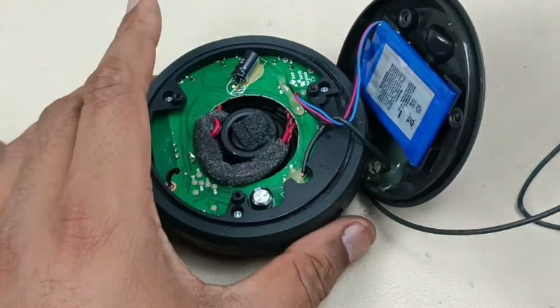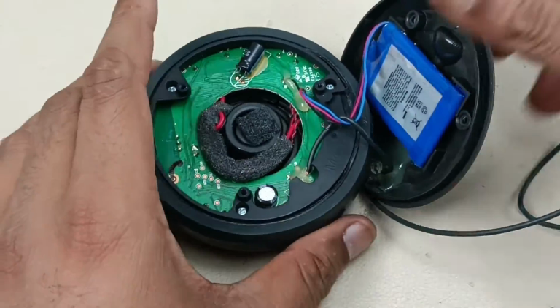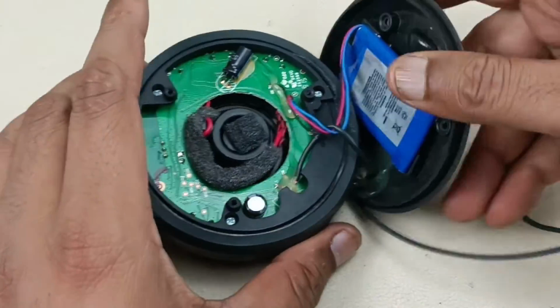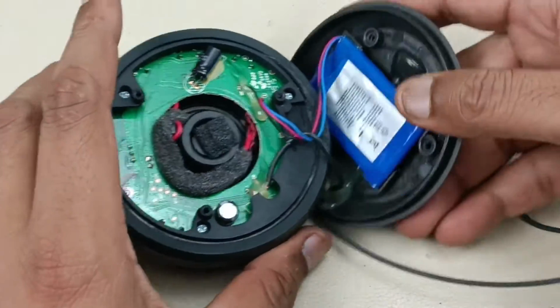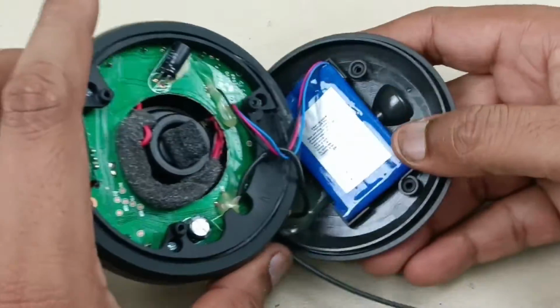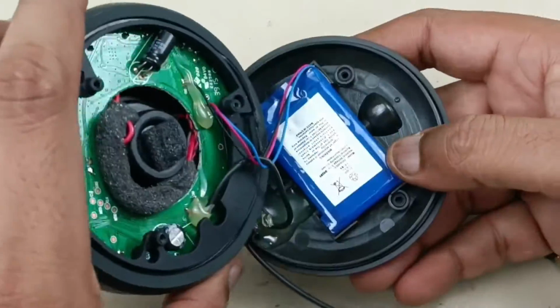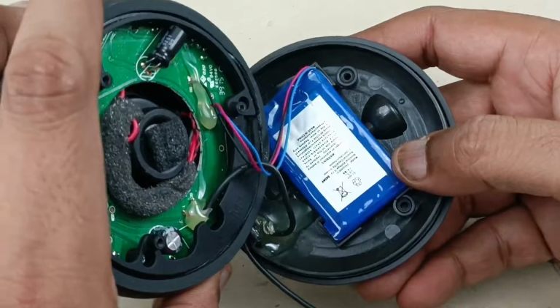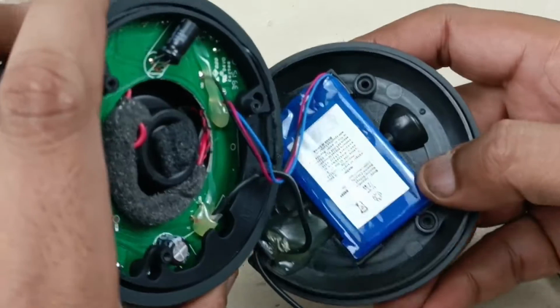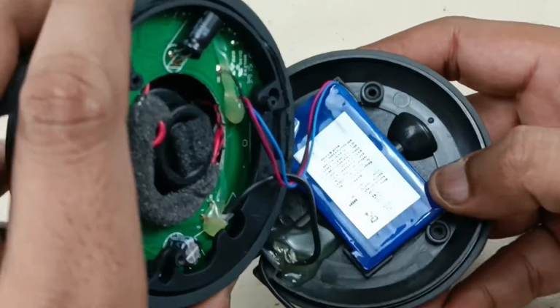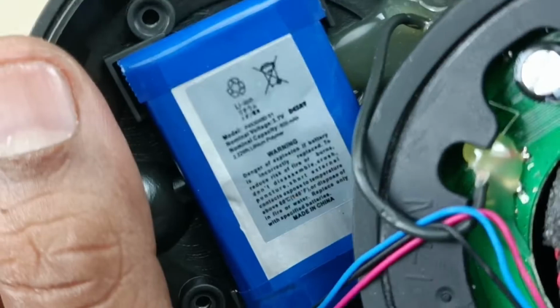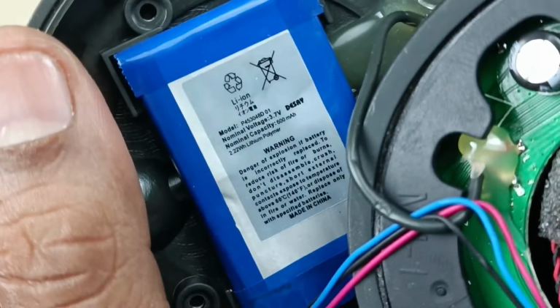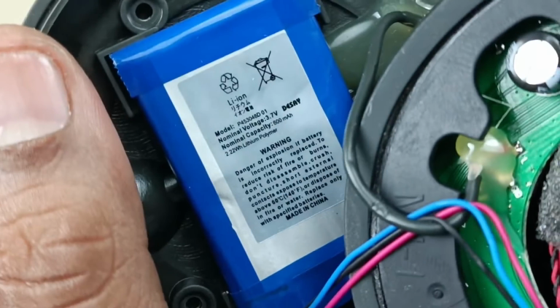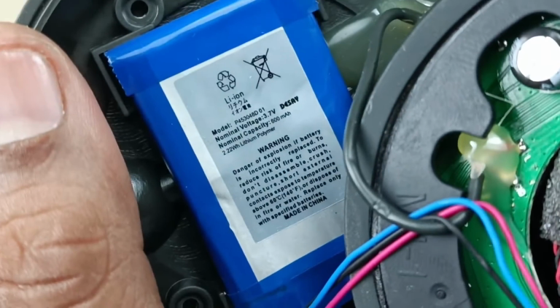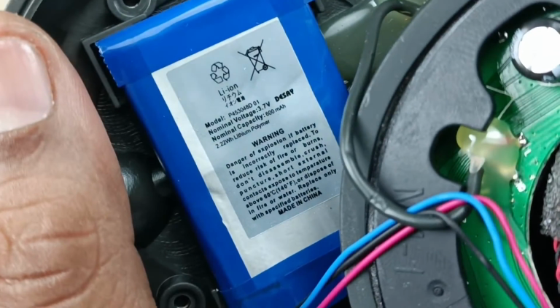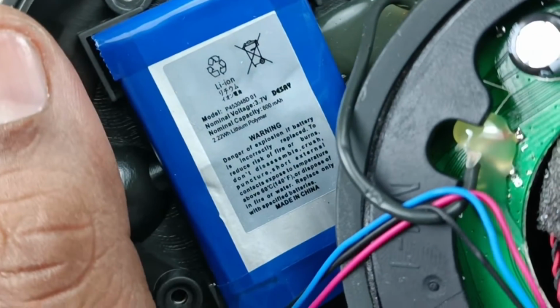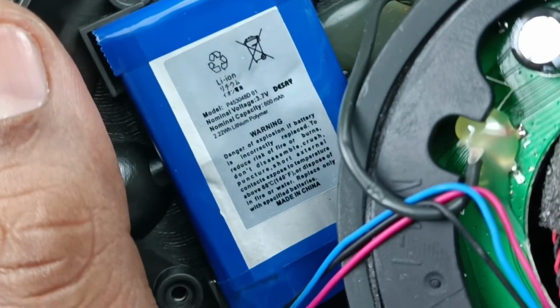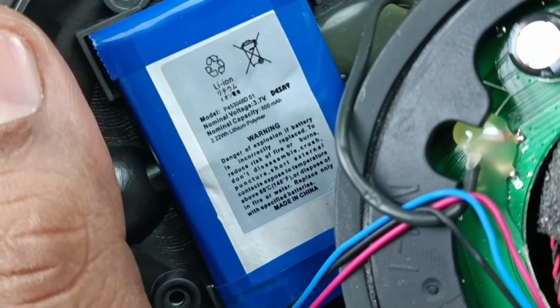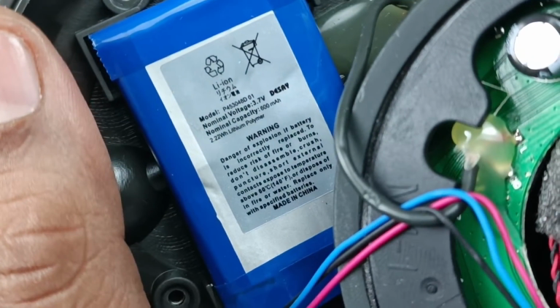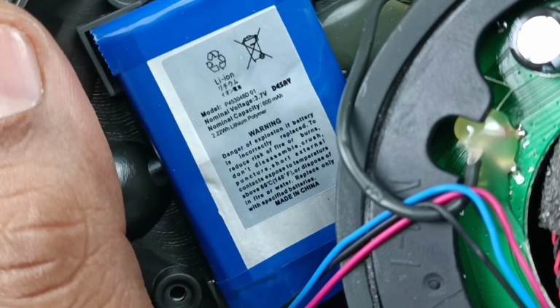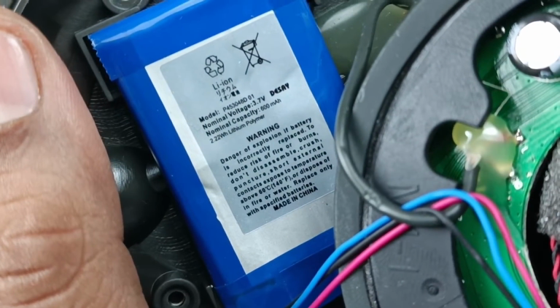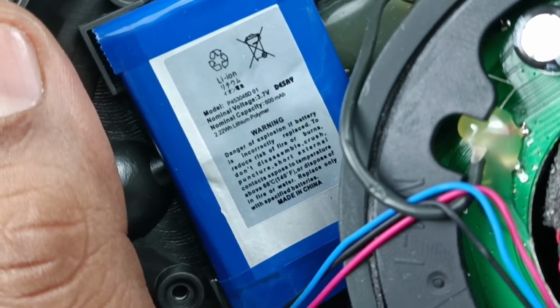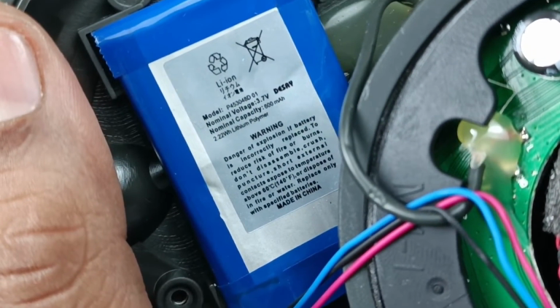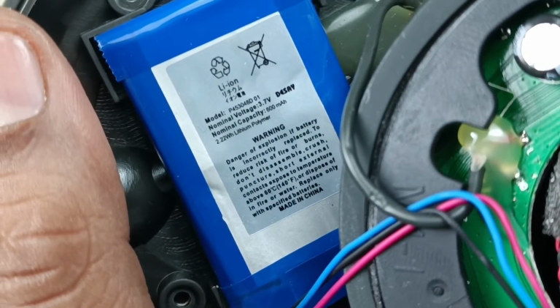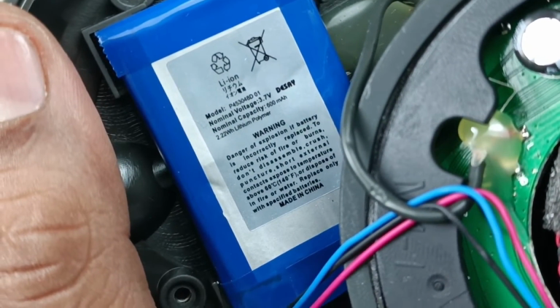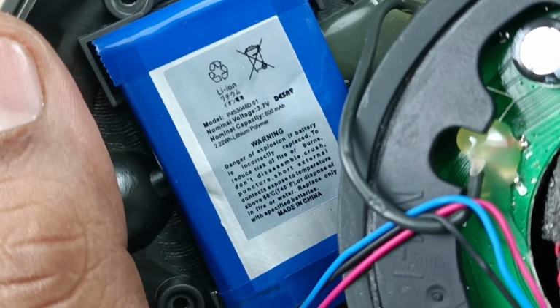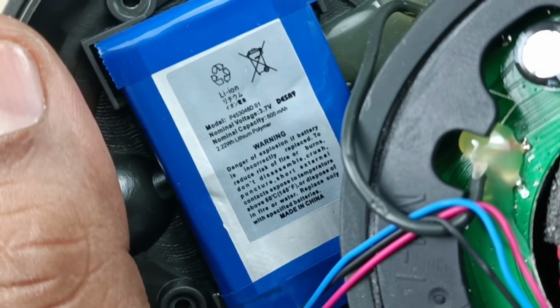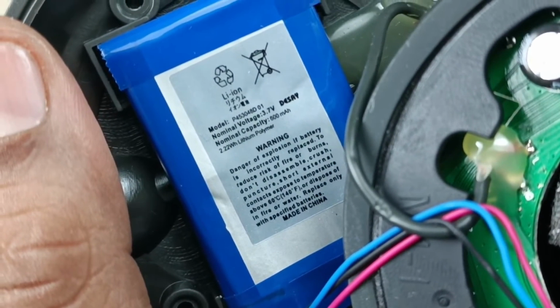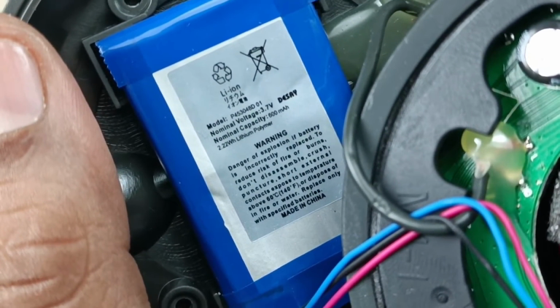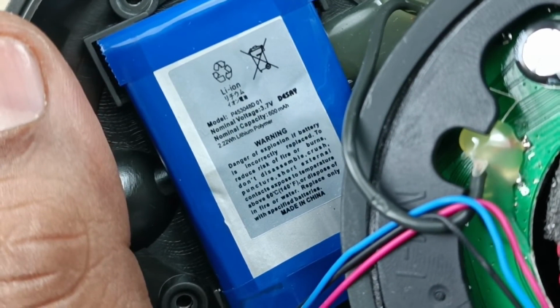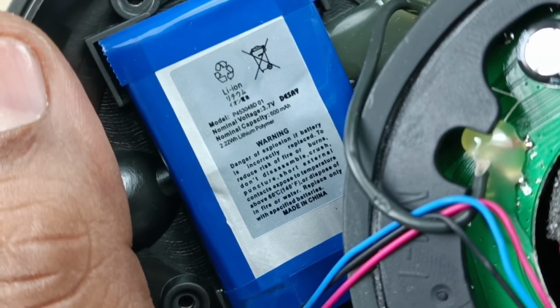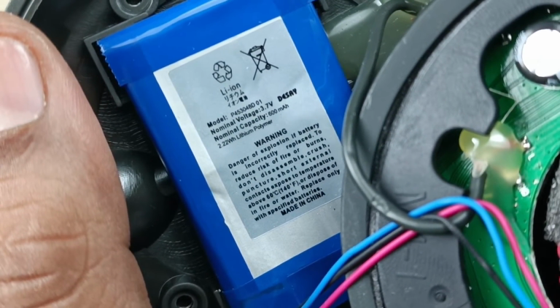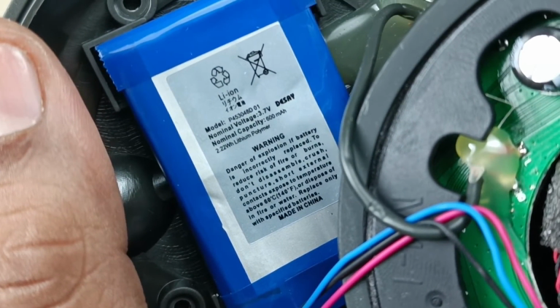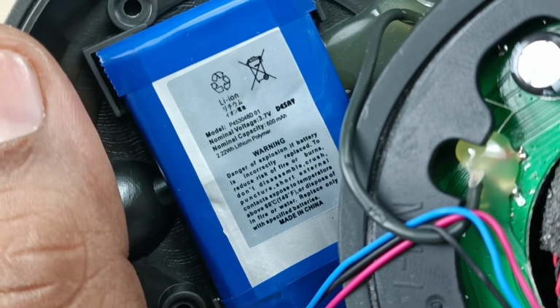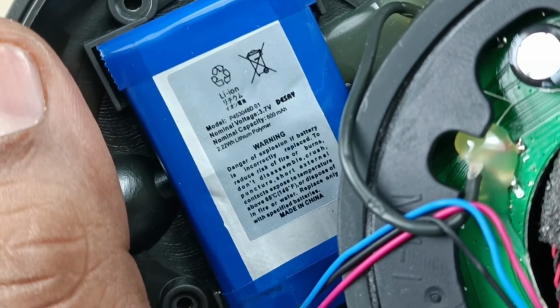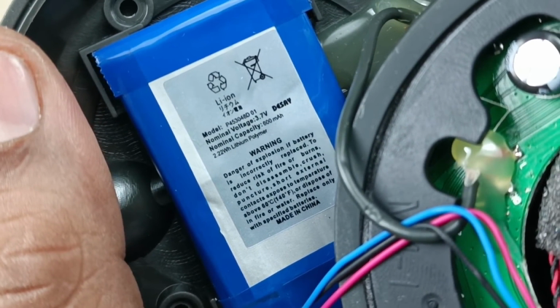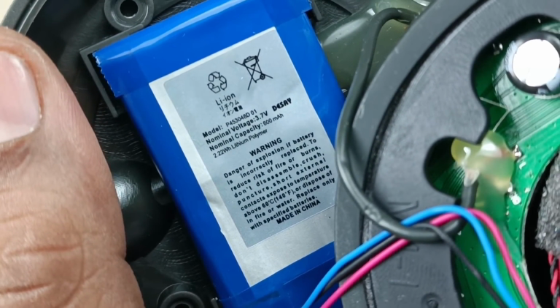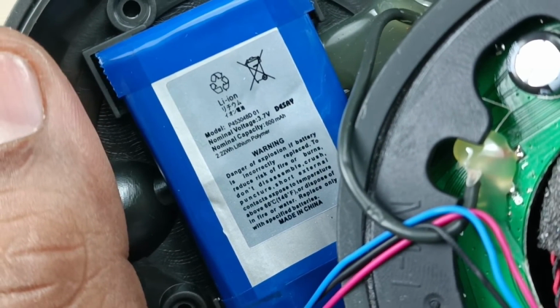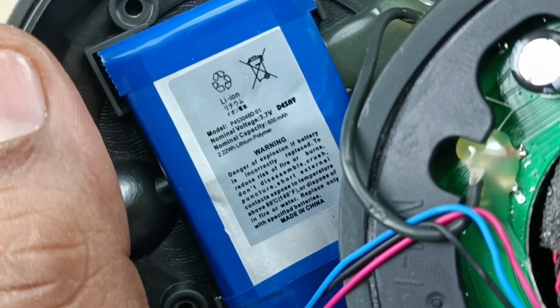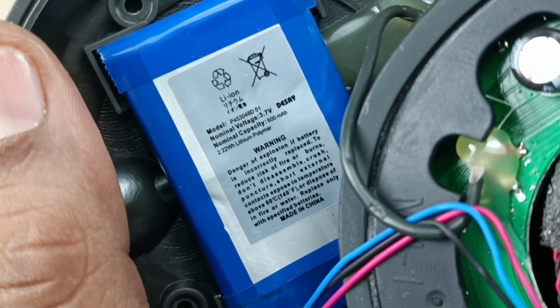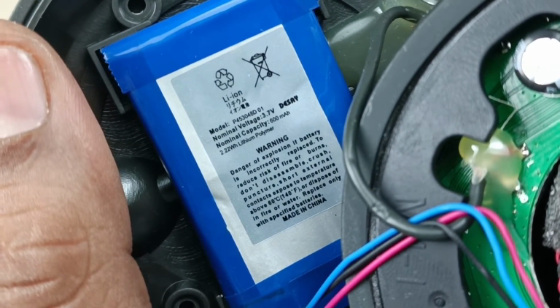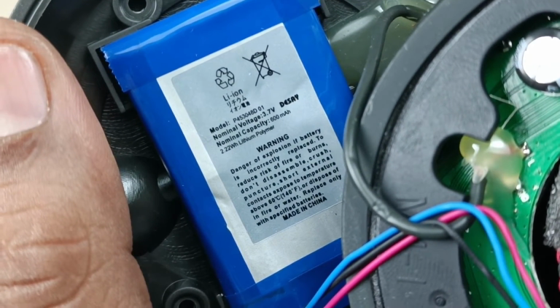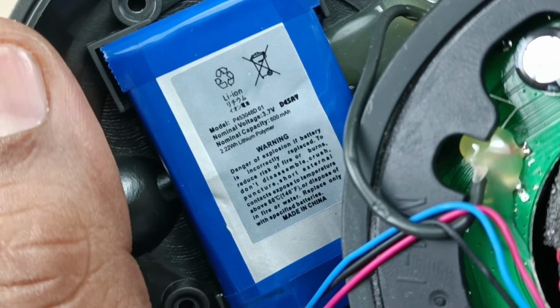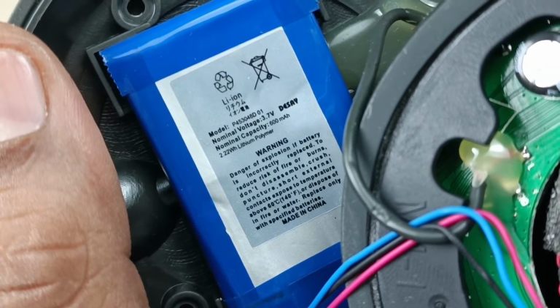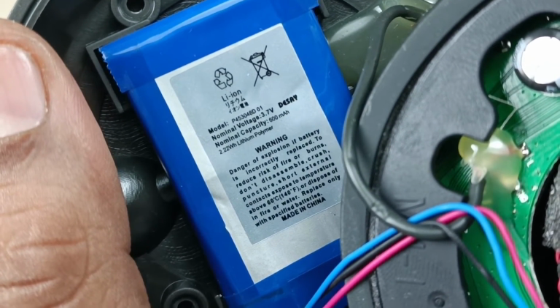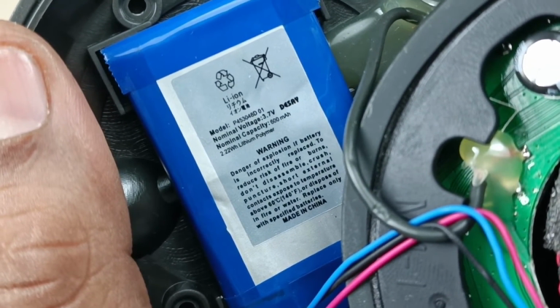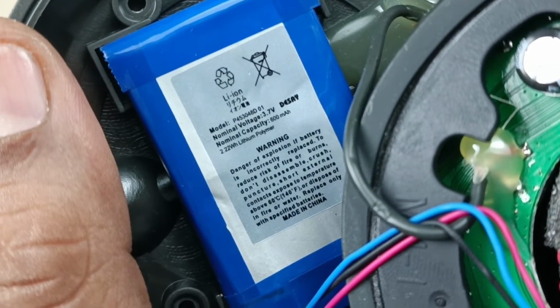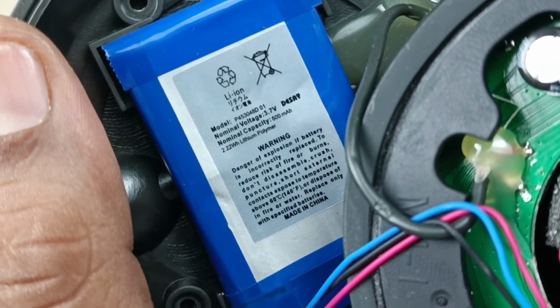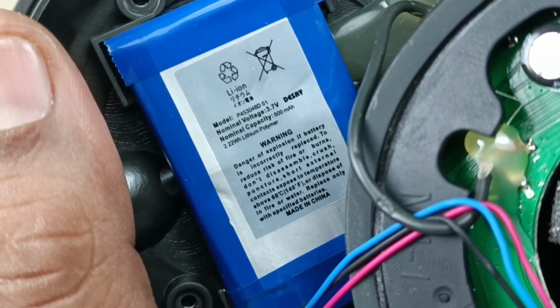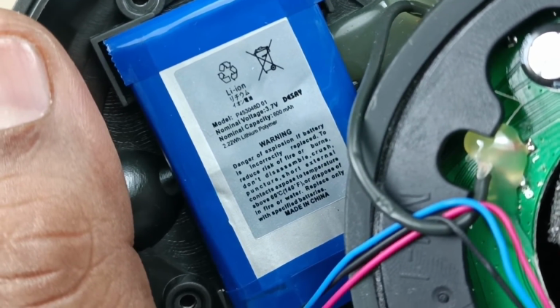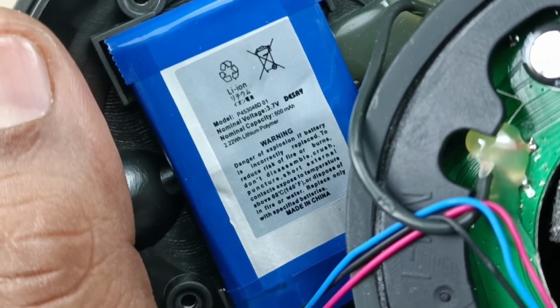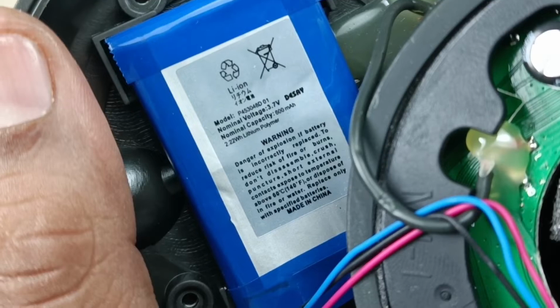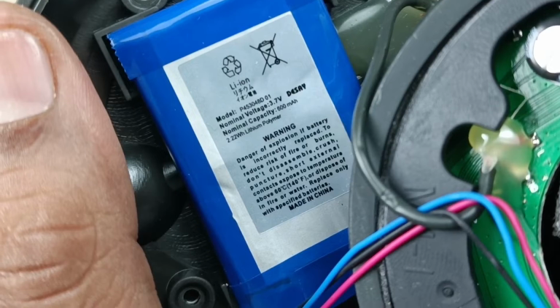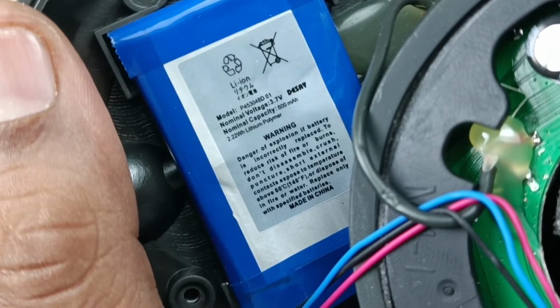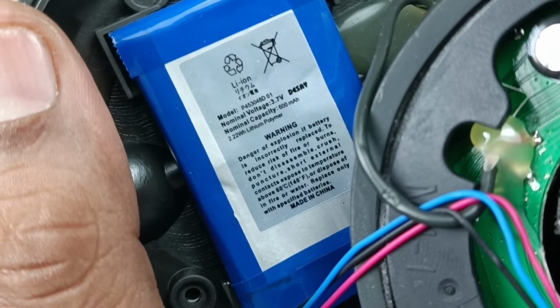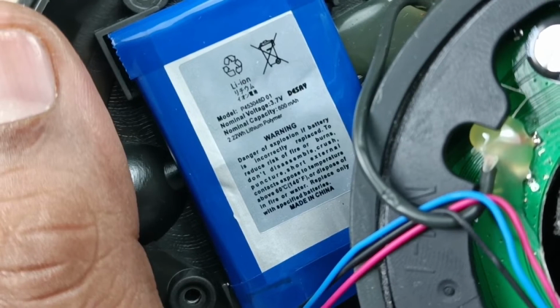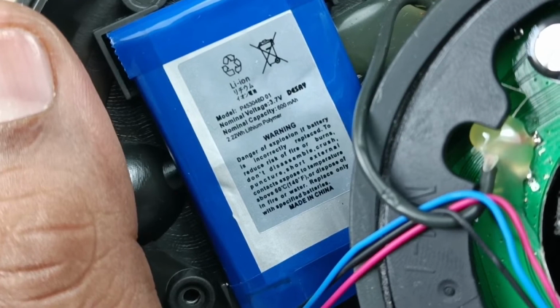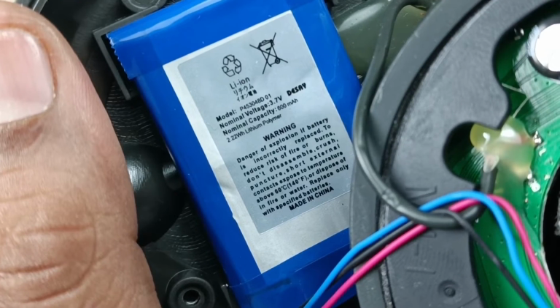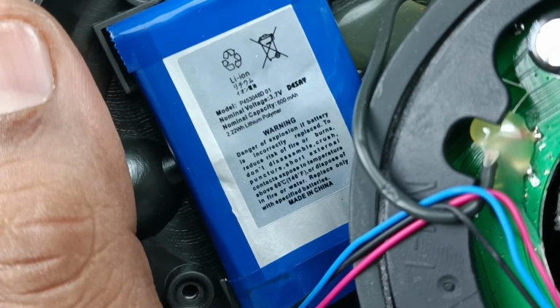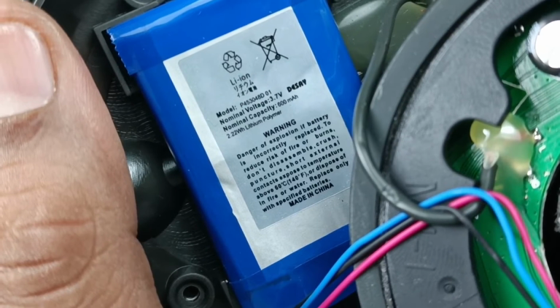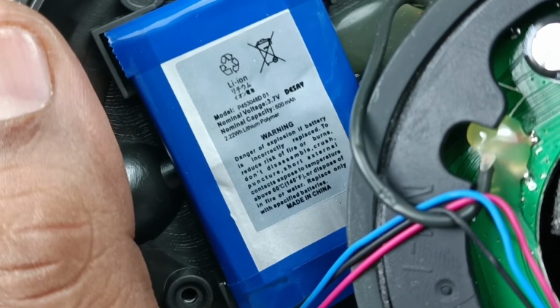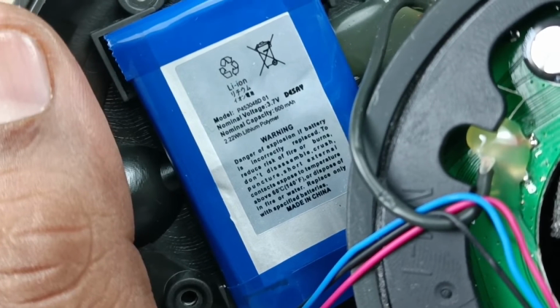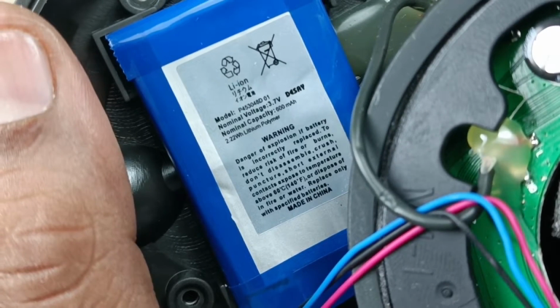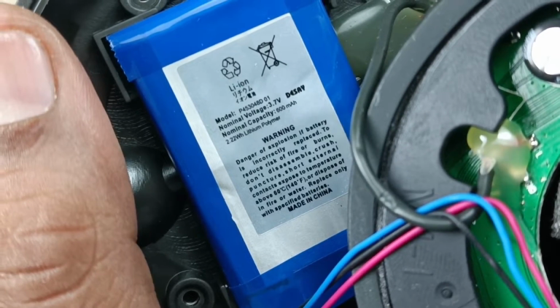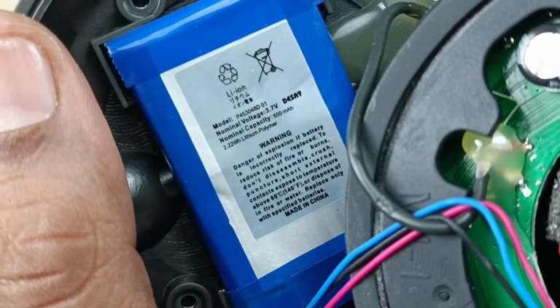This is the battery: 3.7 volt, 800 mAh battery, 2.22 watt hour lithium polymer.